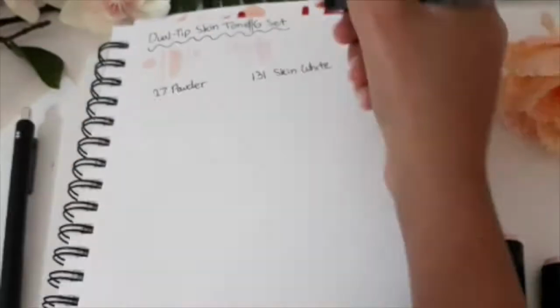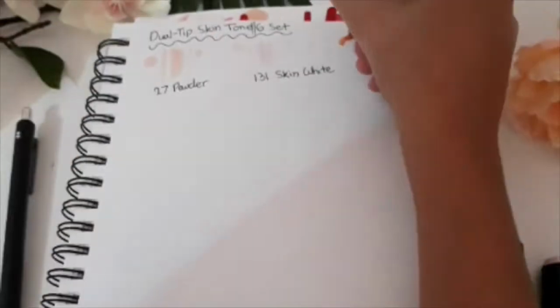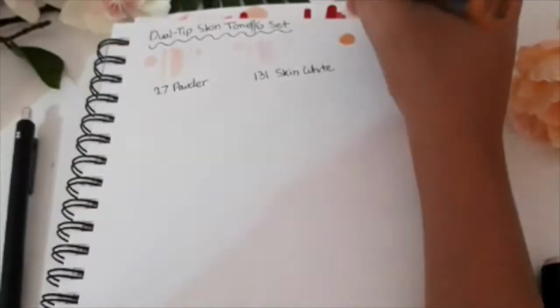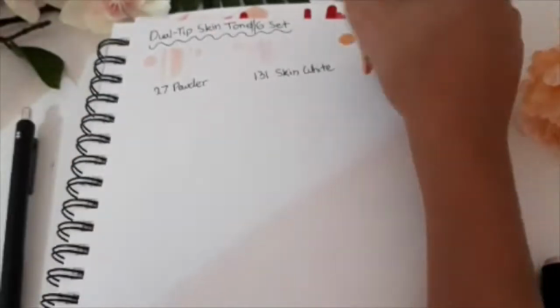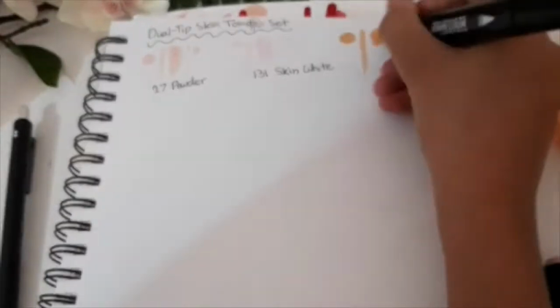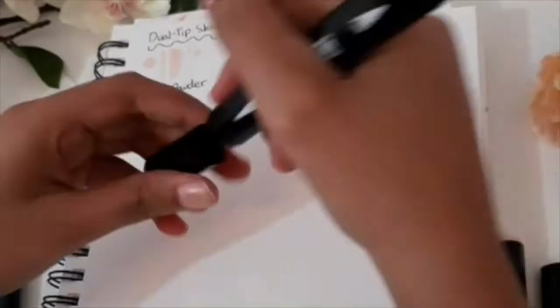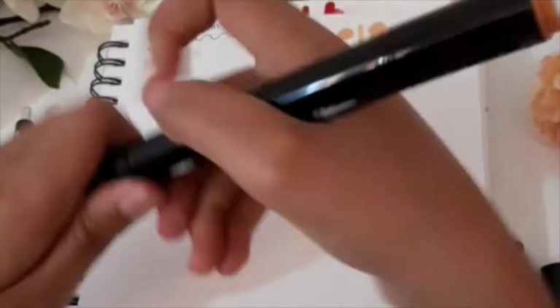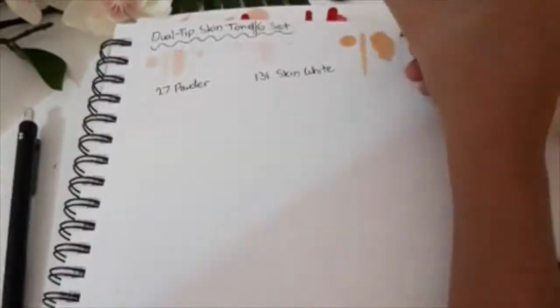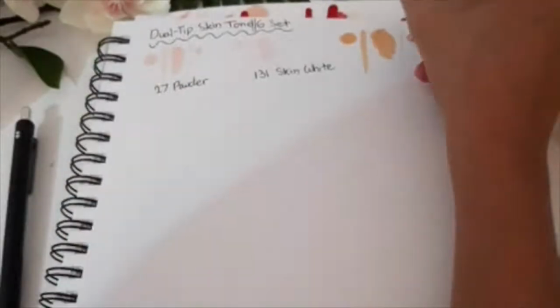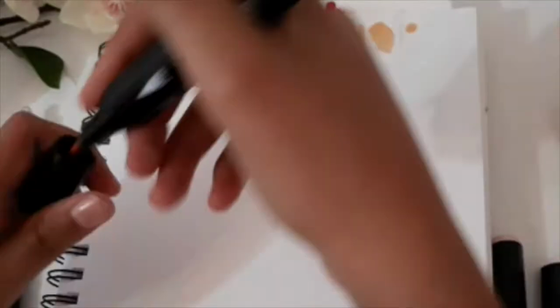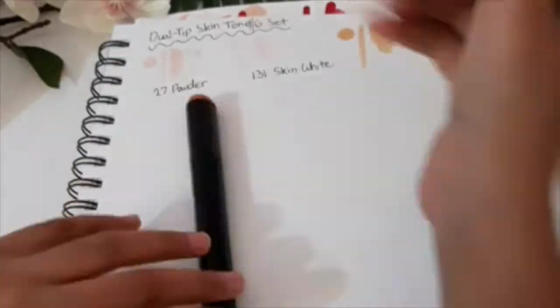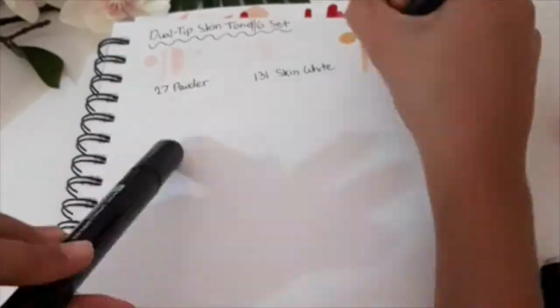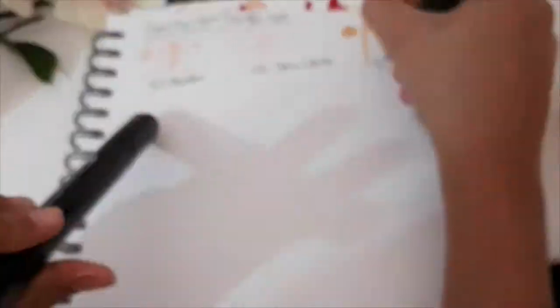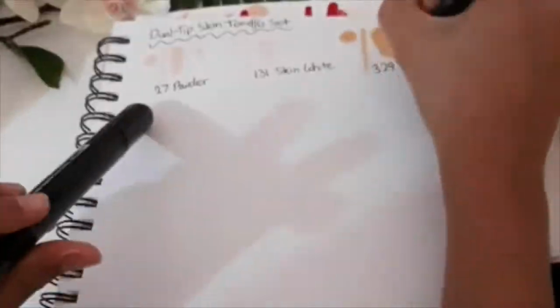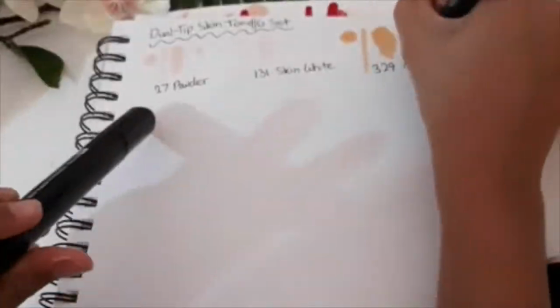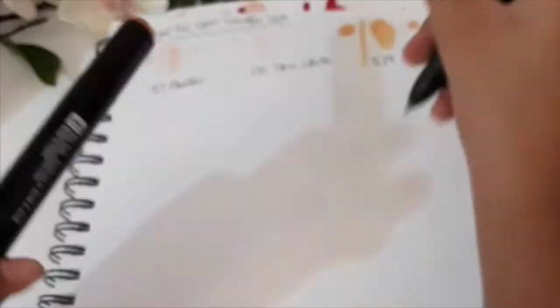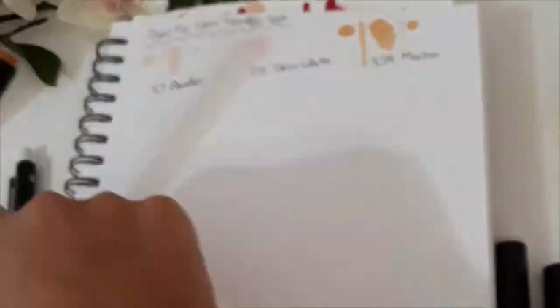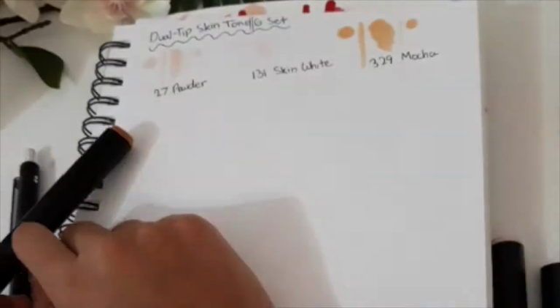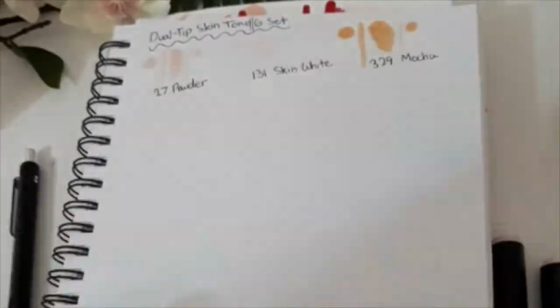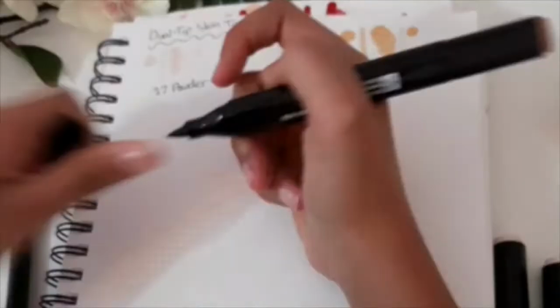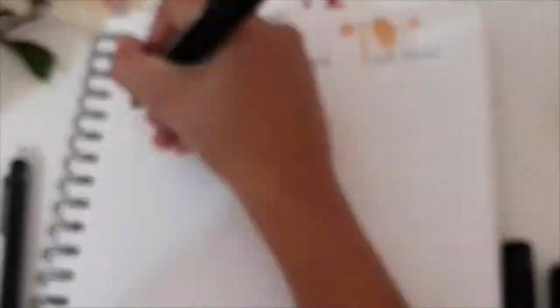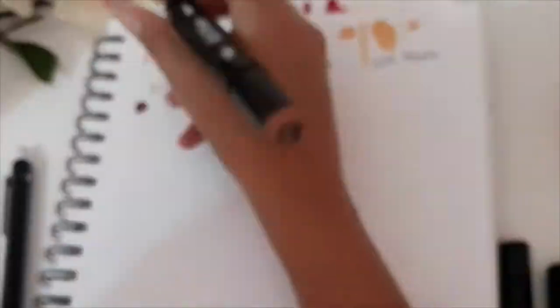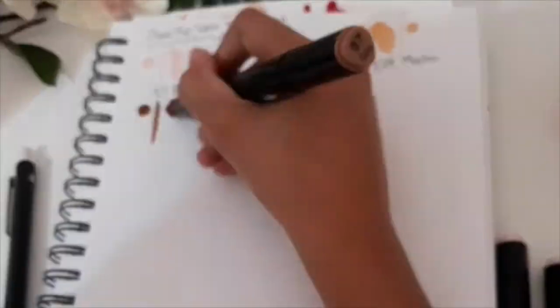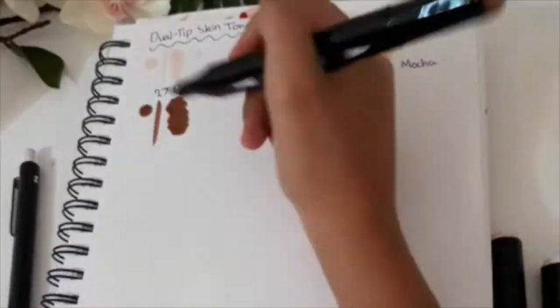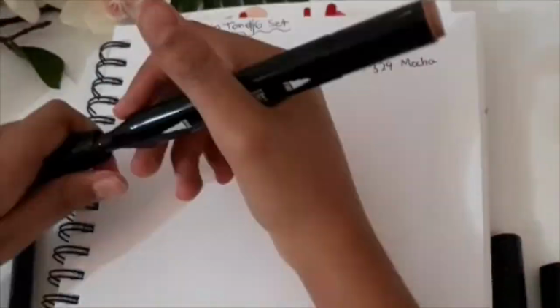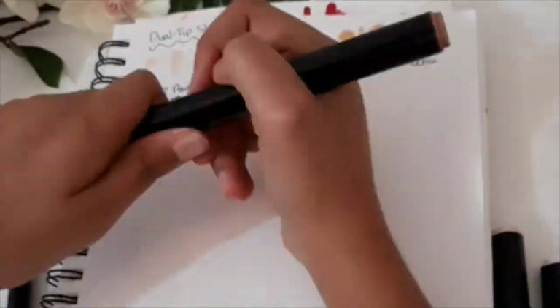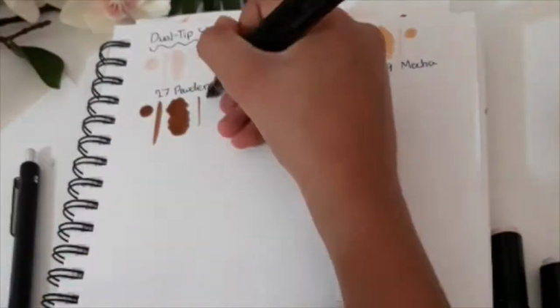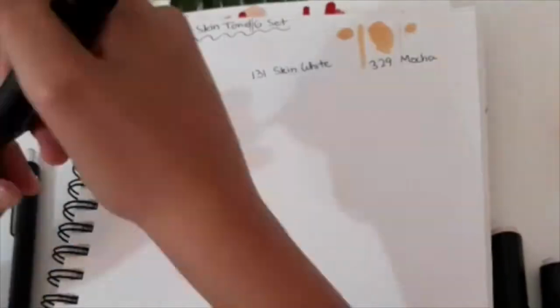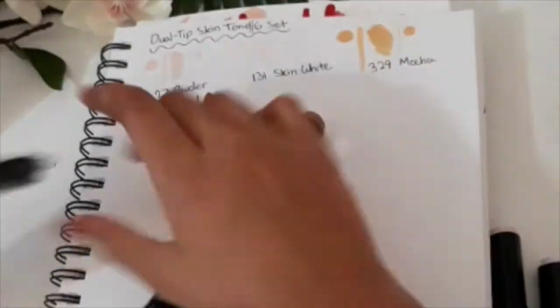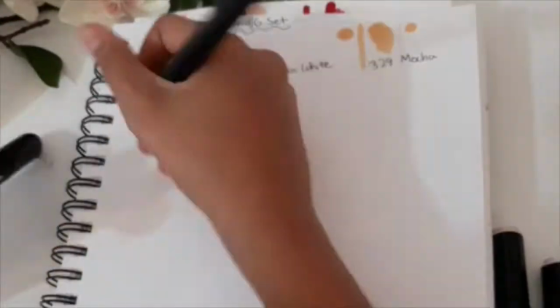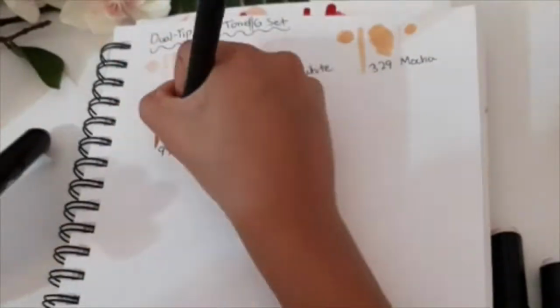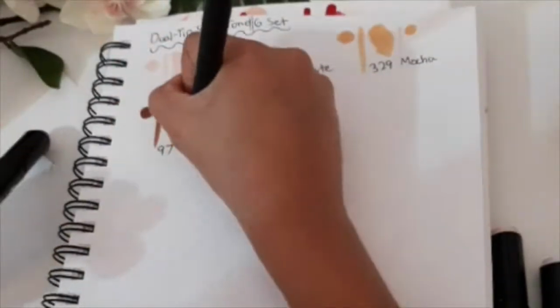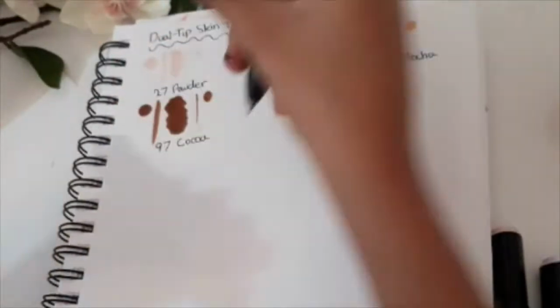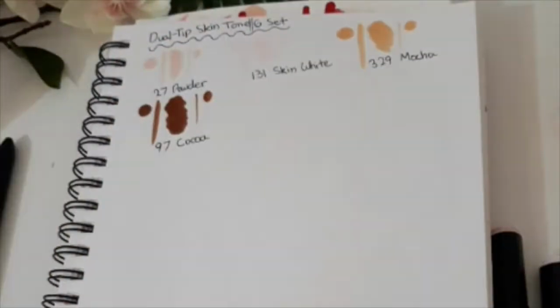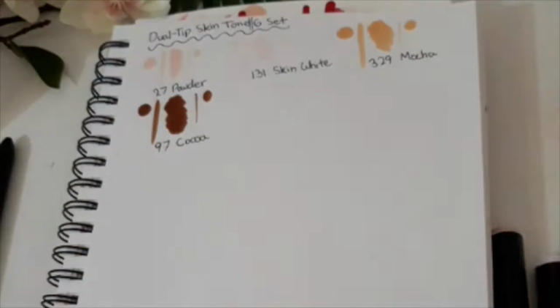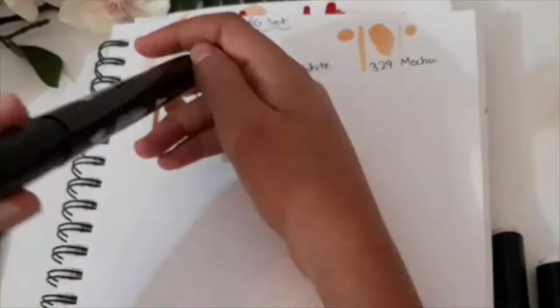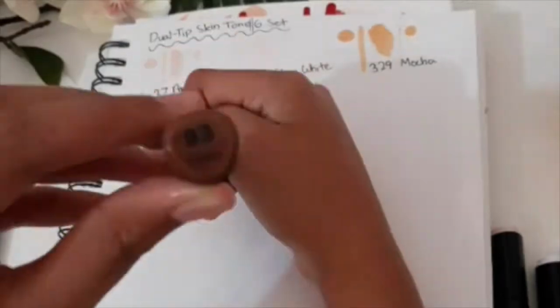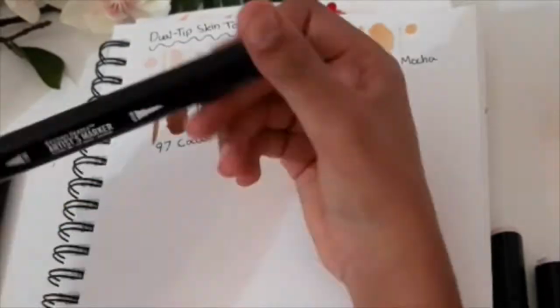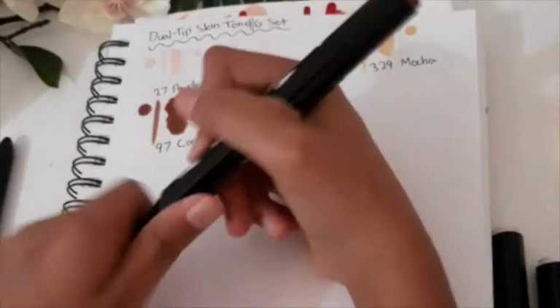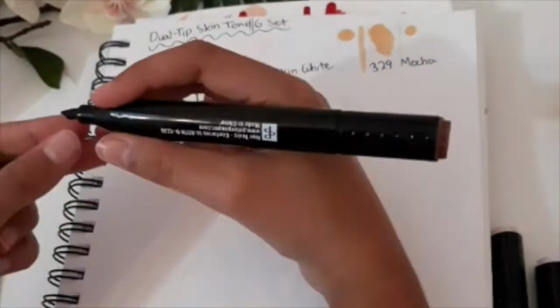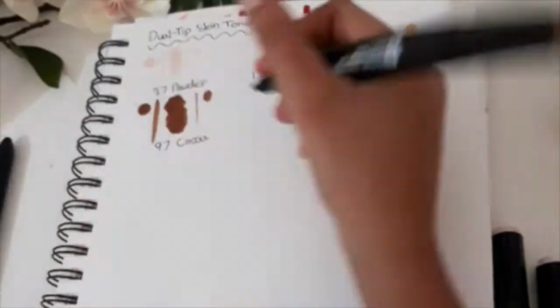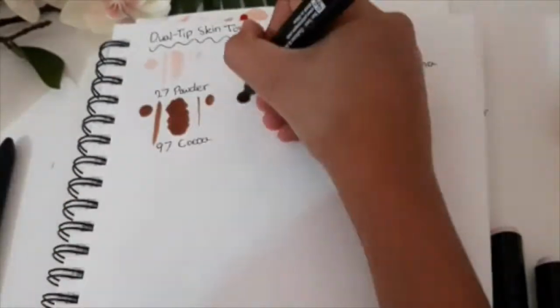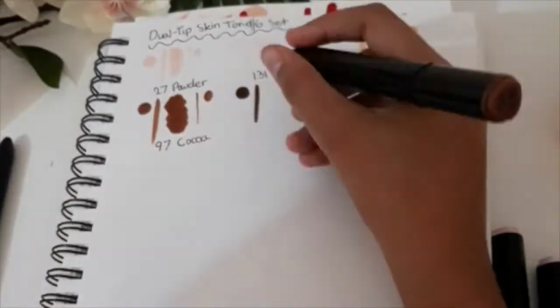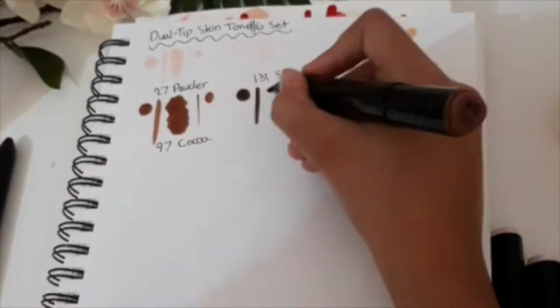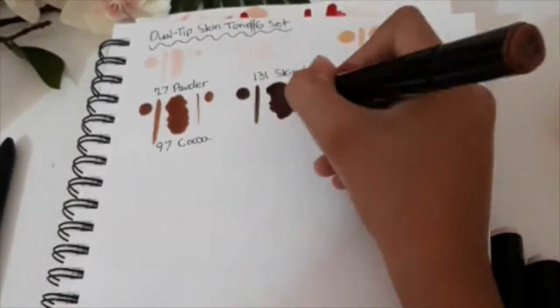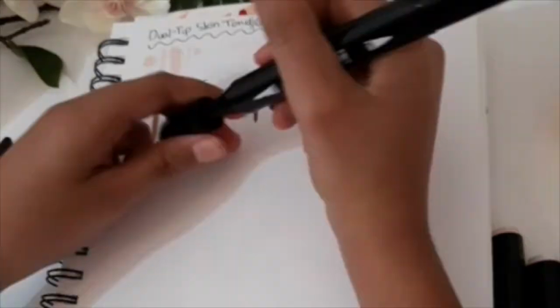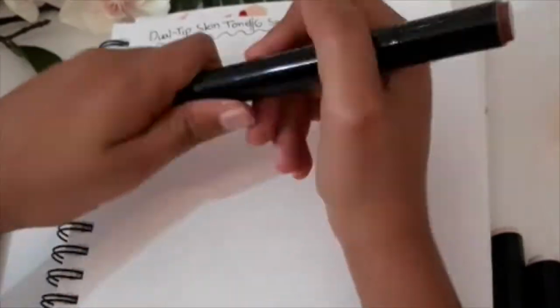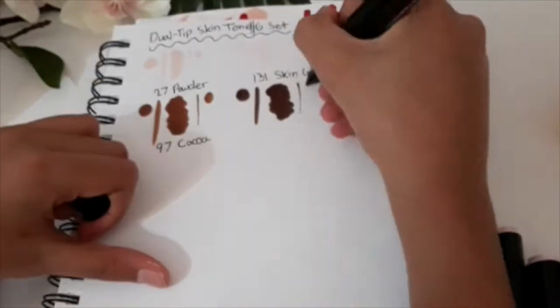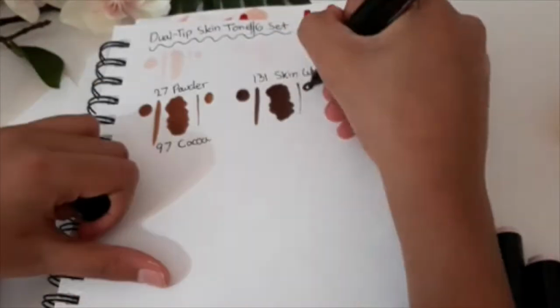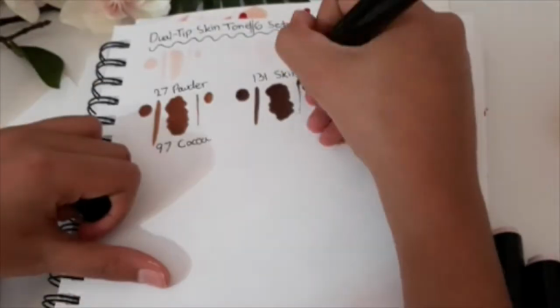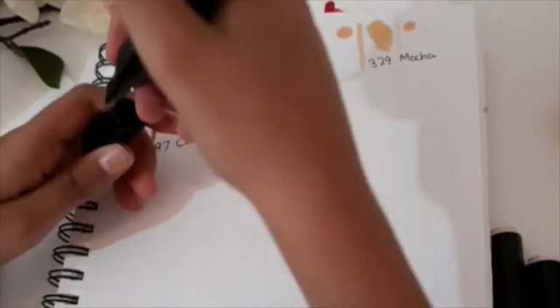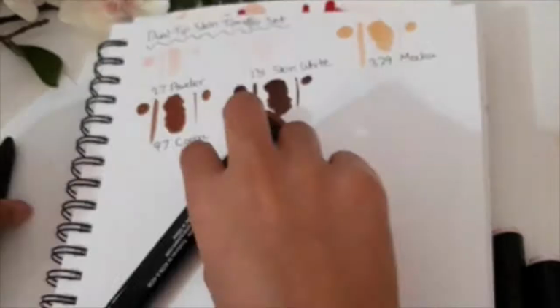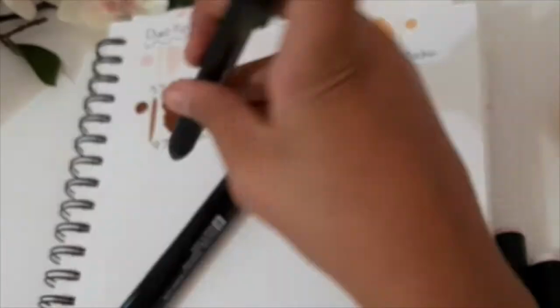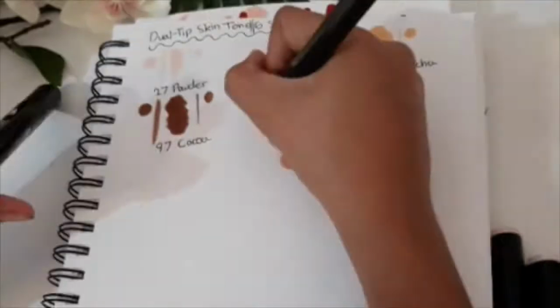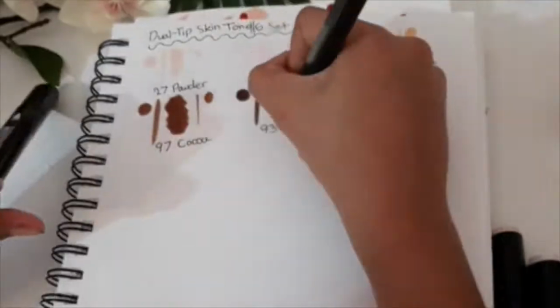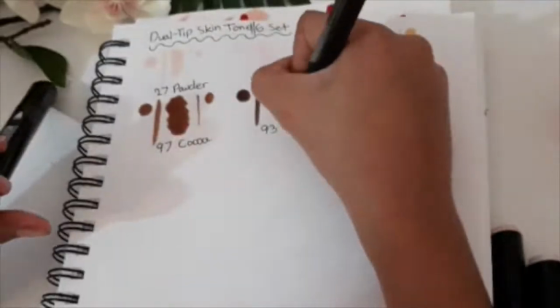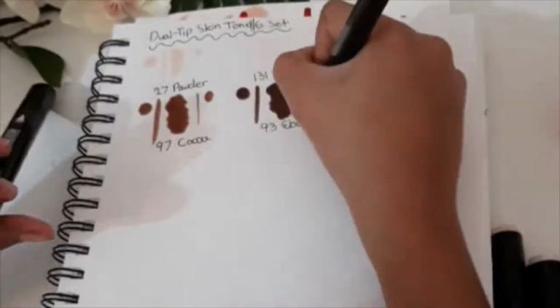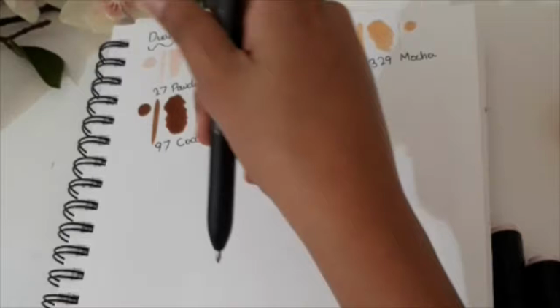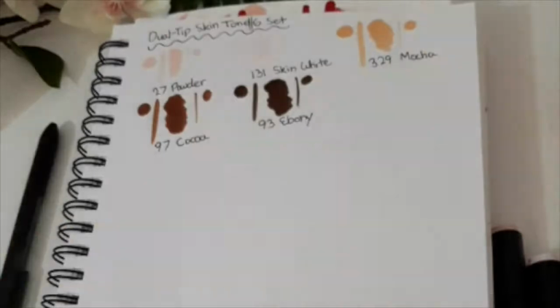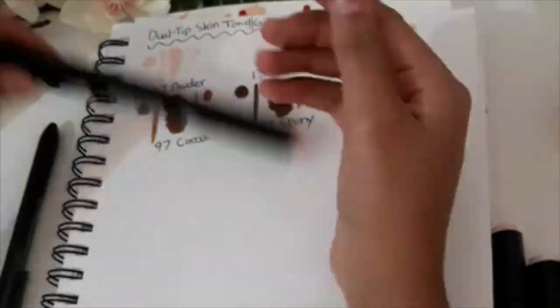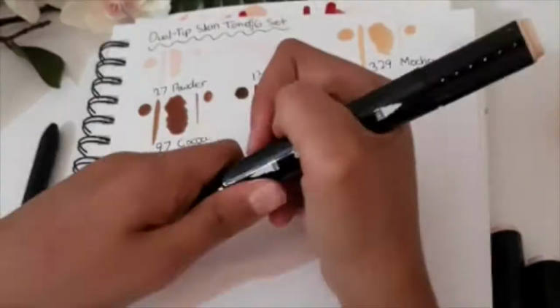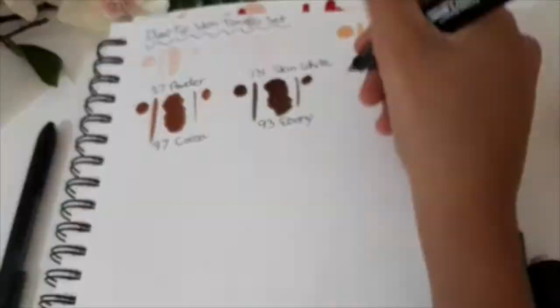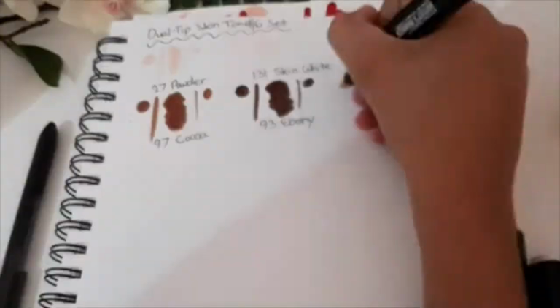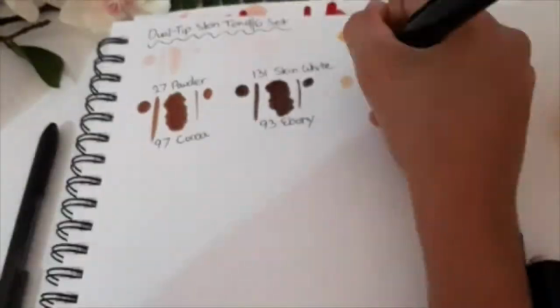So here they are. The colors are powder, skin white, mocha, apricot, cocoa, and ebony.